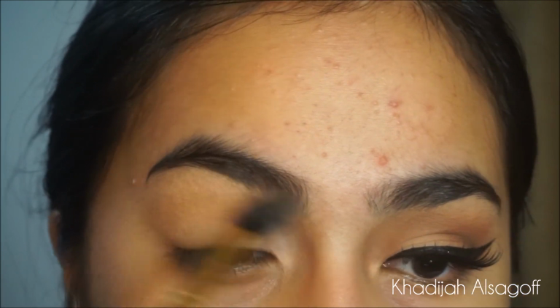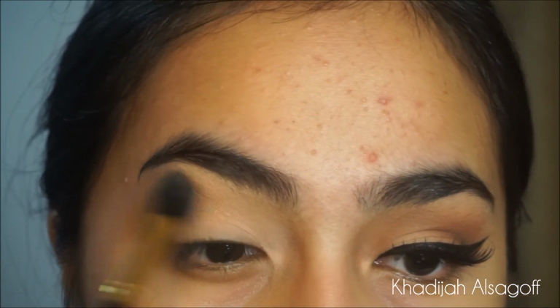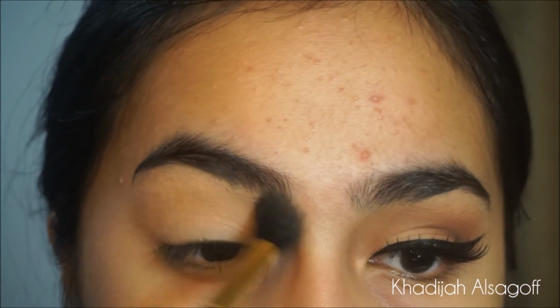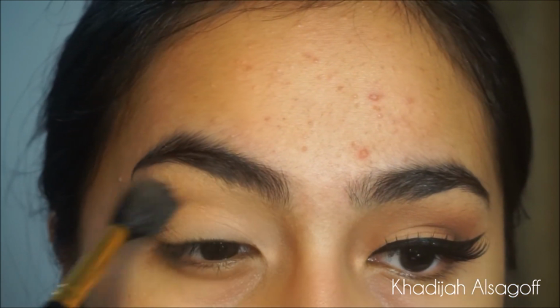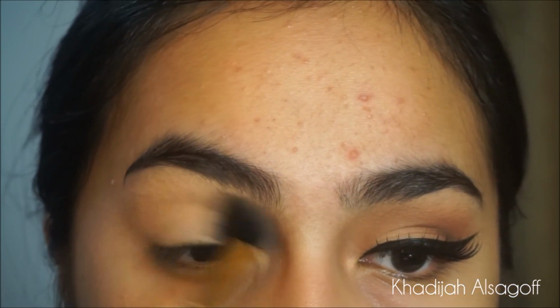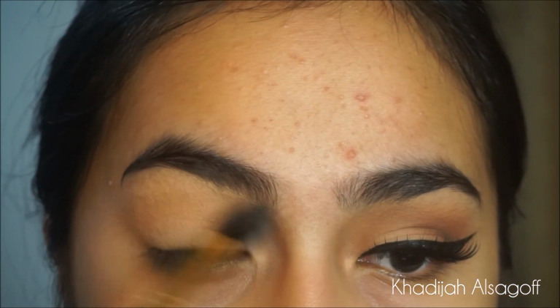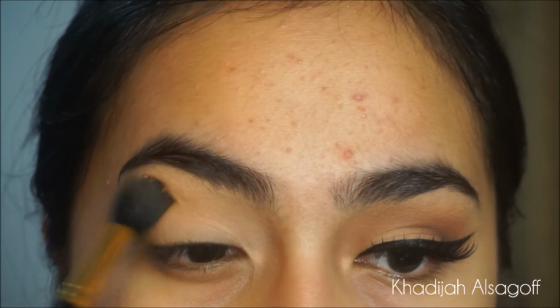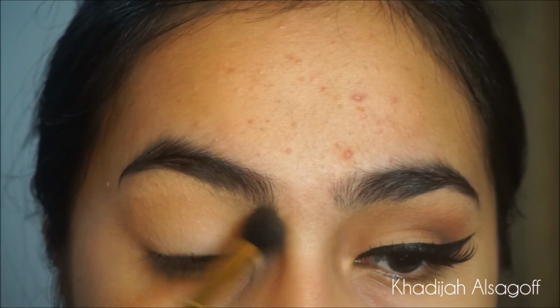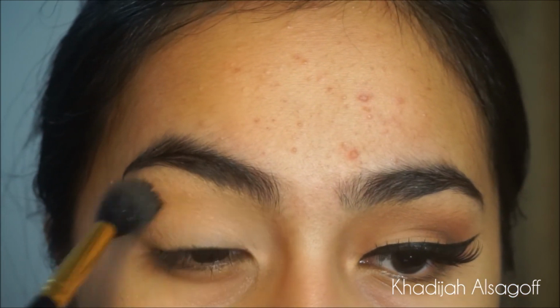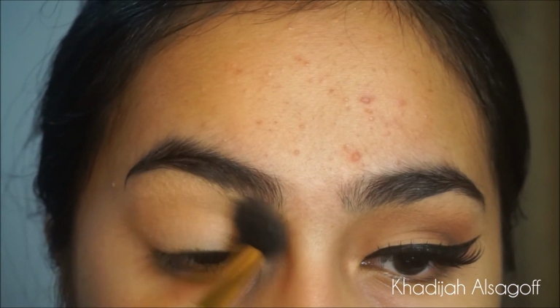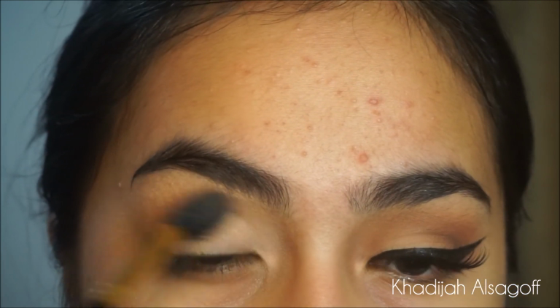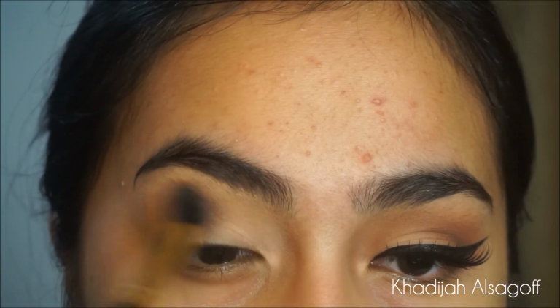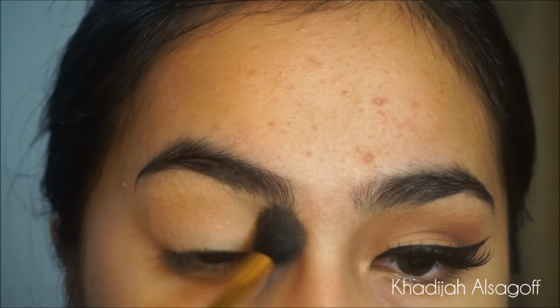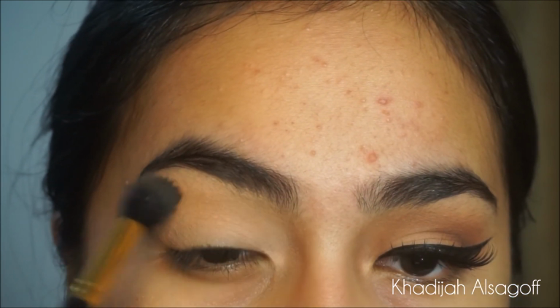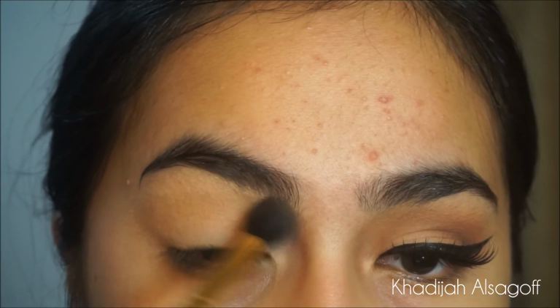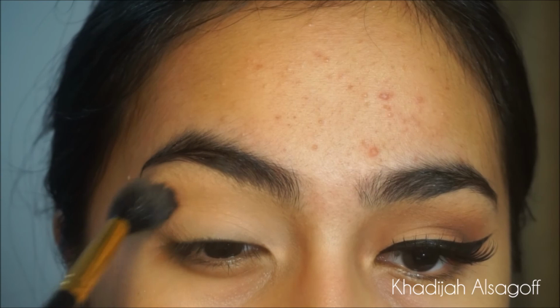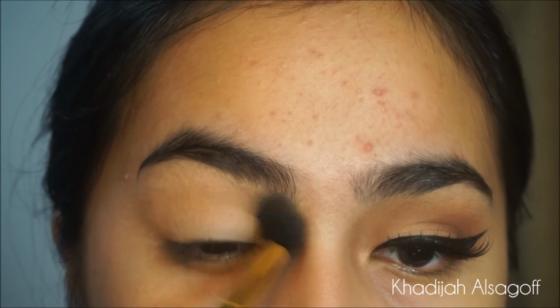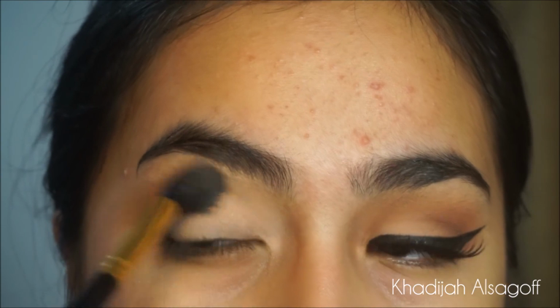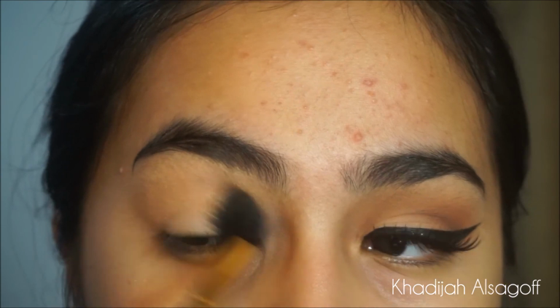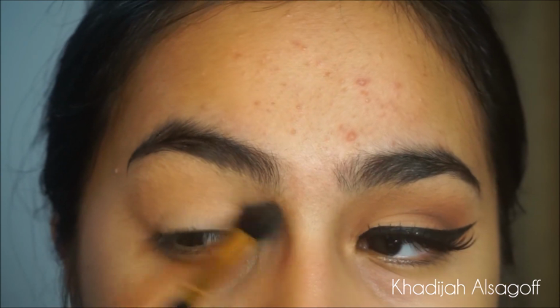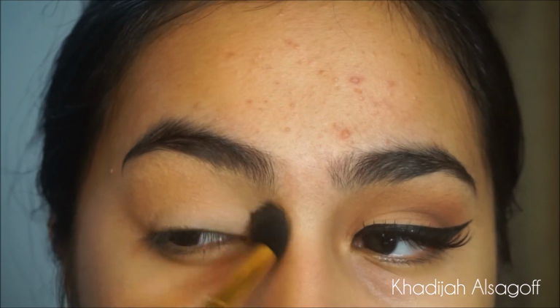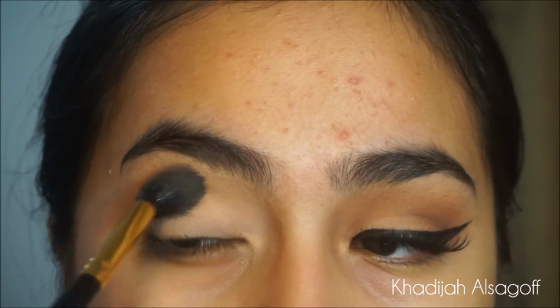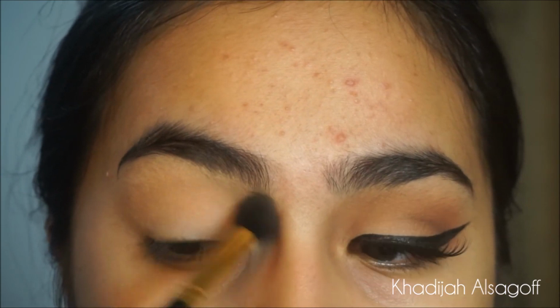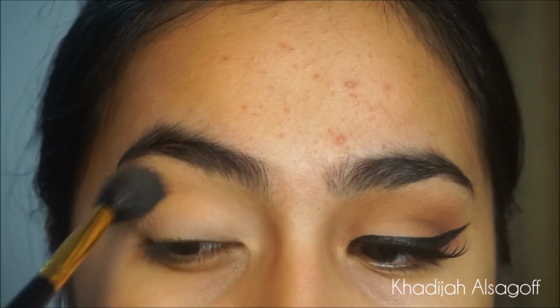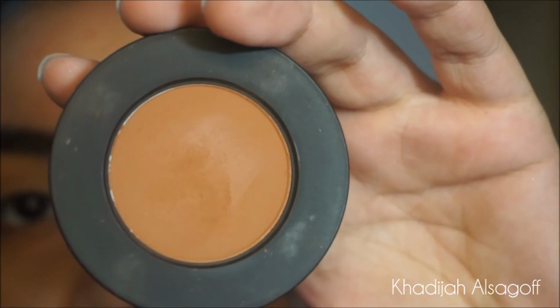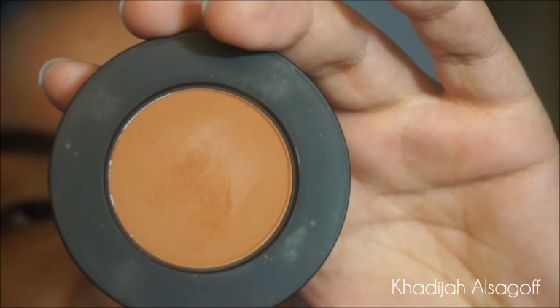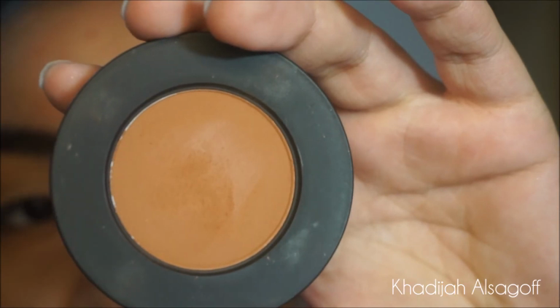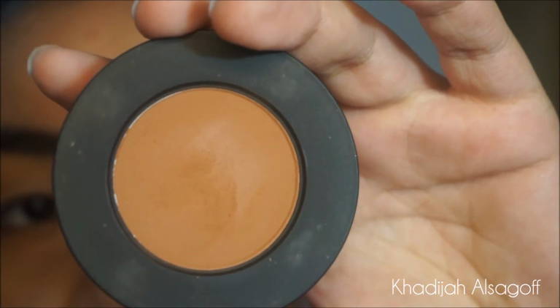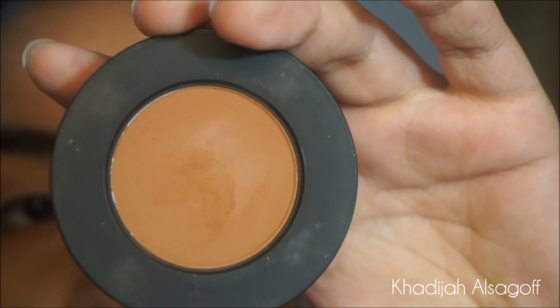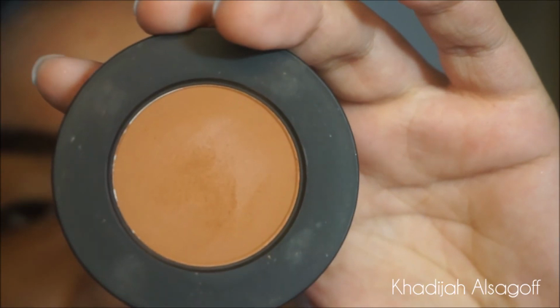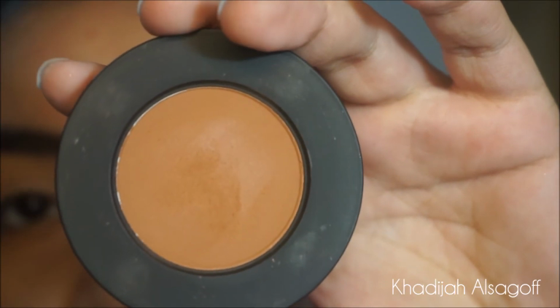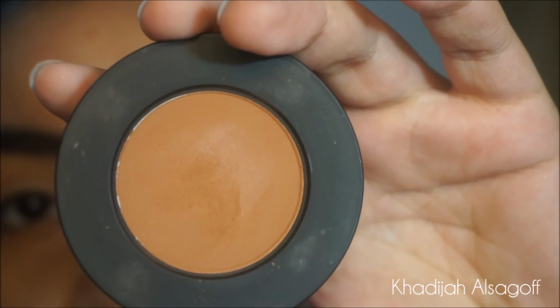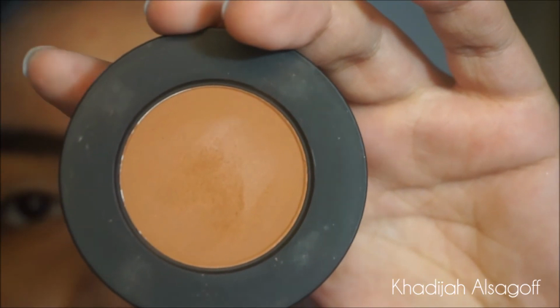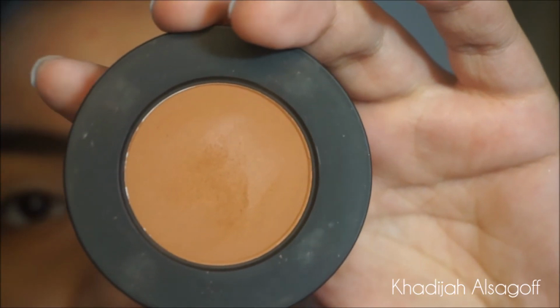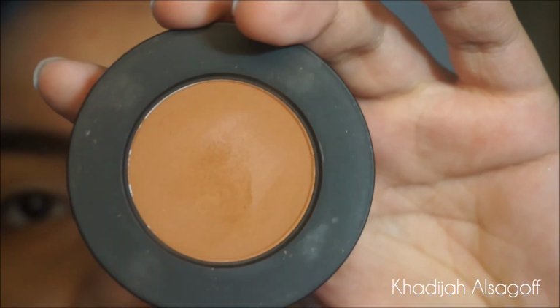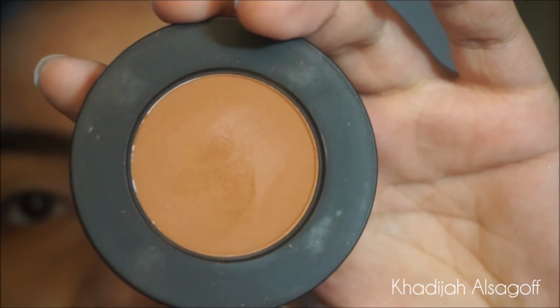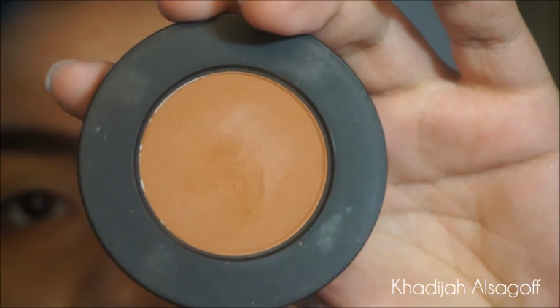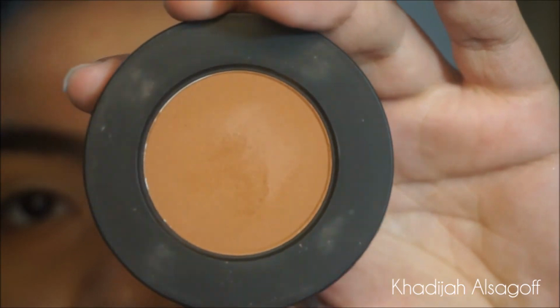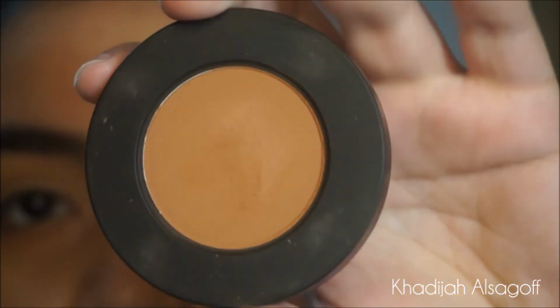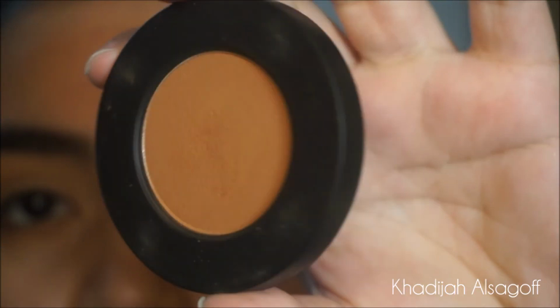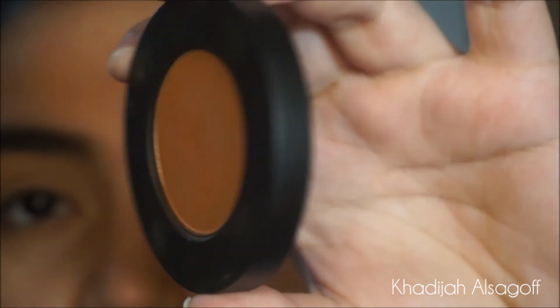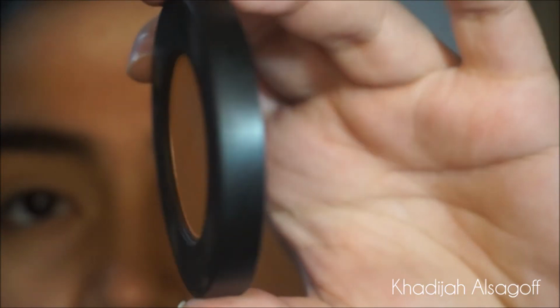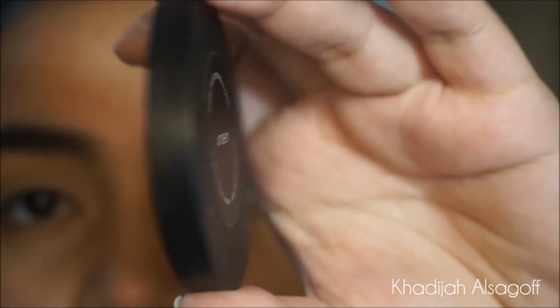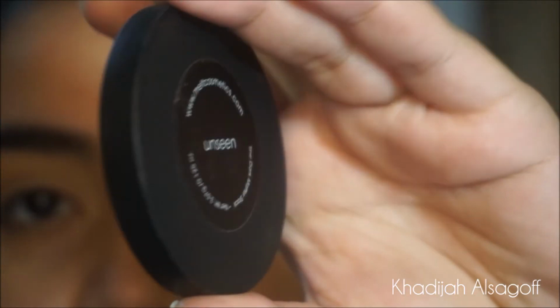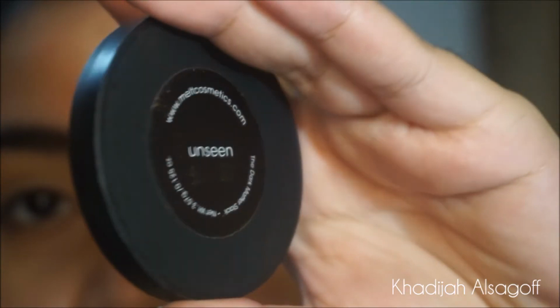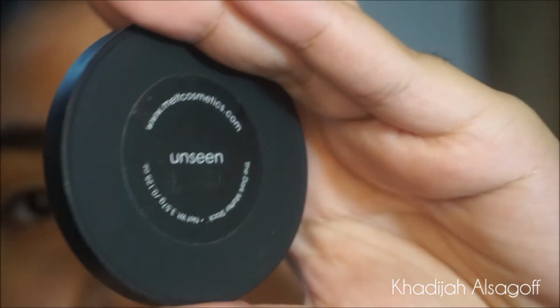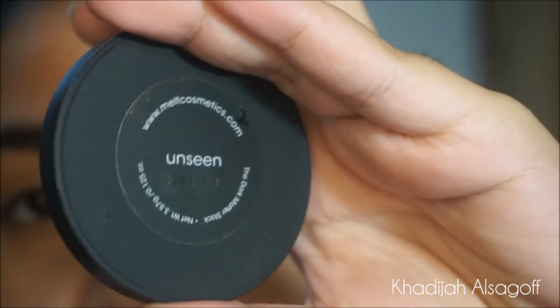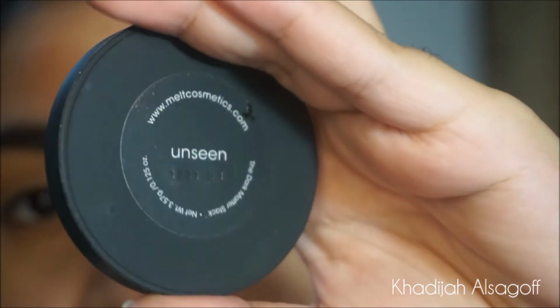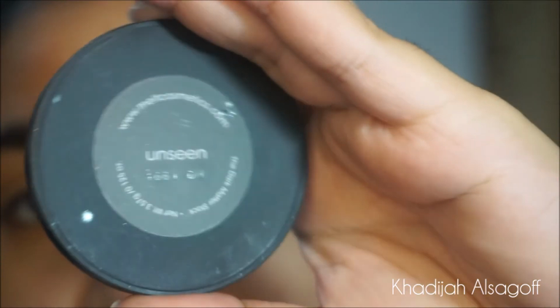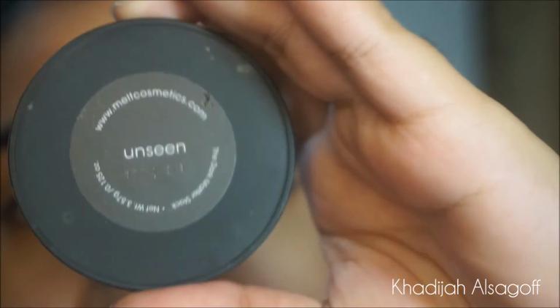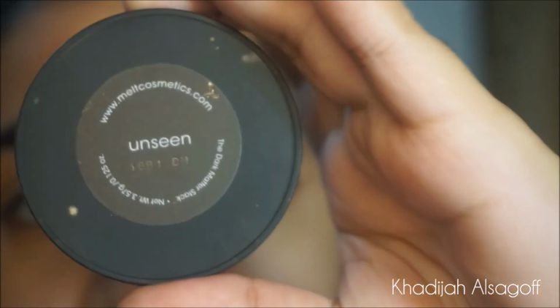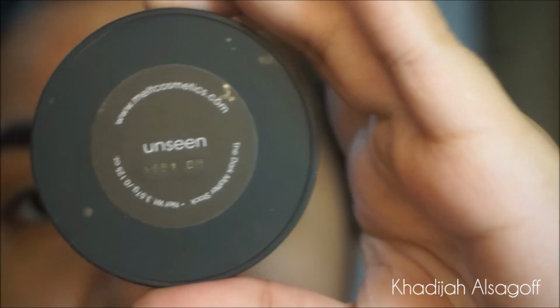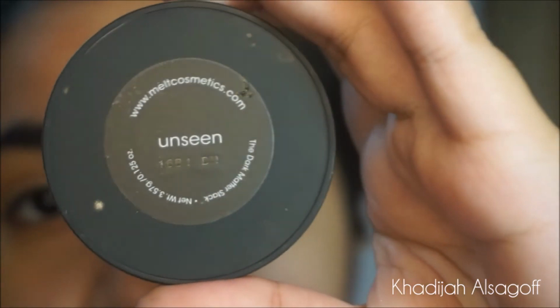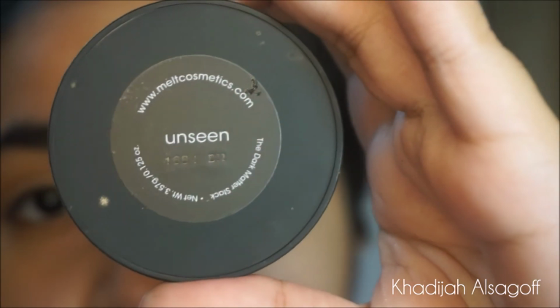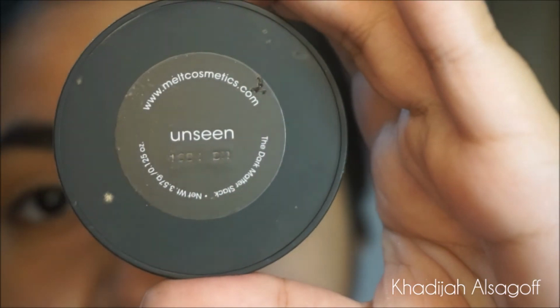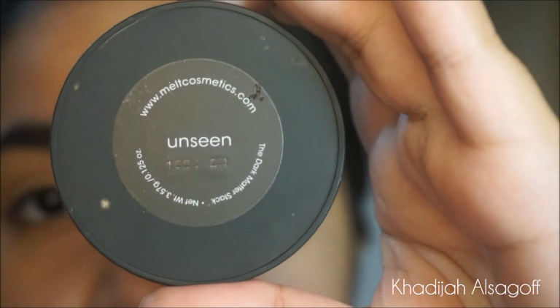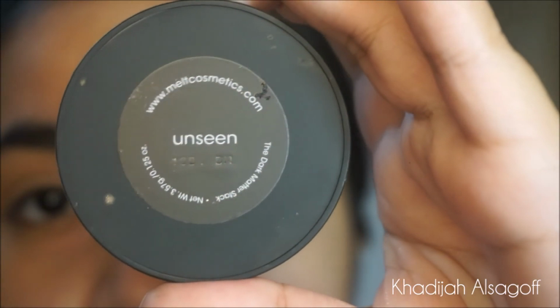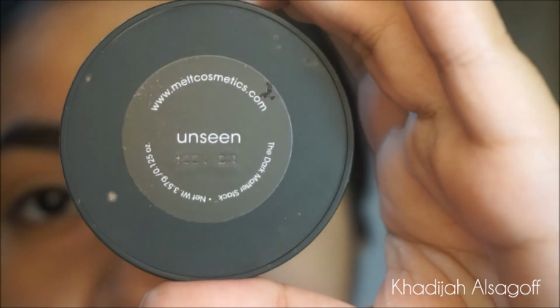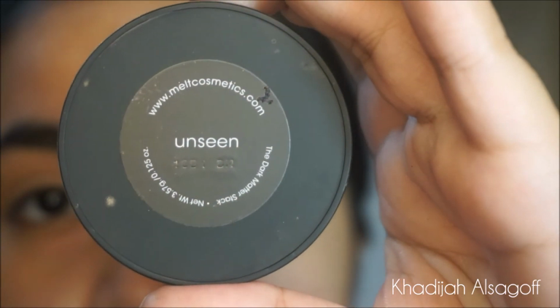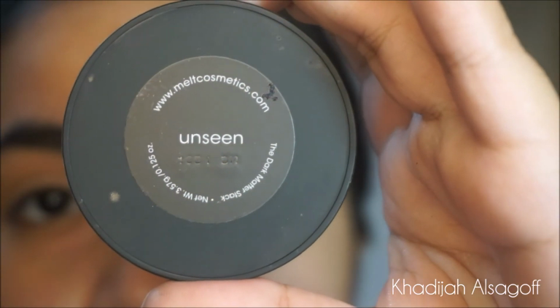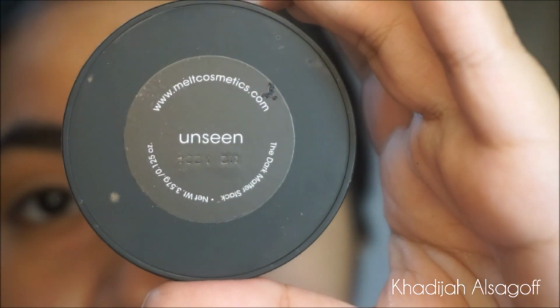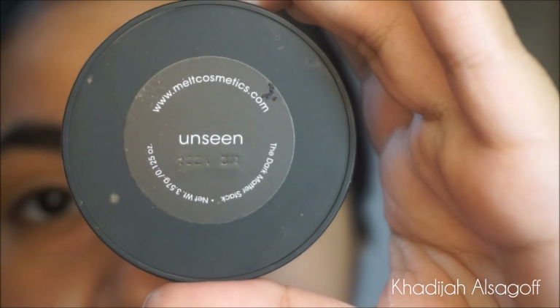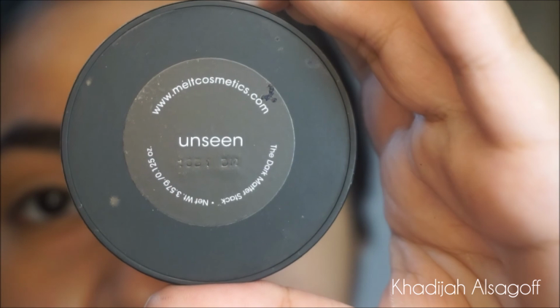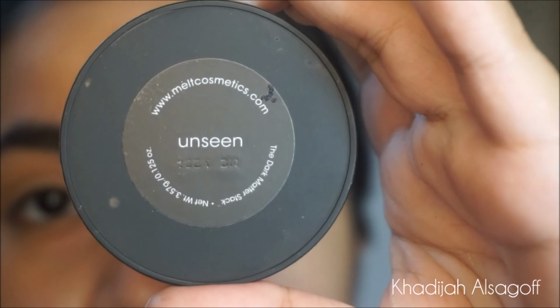If you hear my voice and it sounds a little bit more weird than usual, it's because I have my retainers on. So please, I'm sorry, just bear with me.